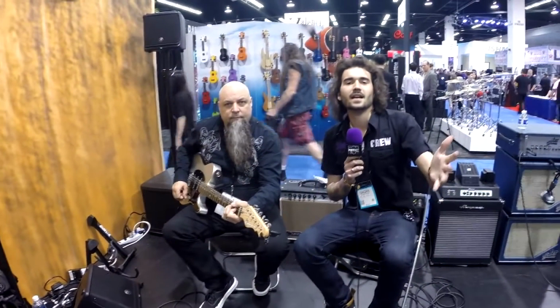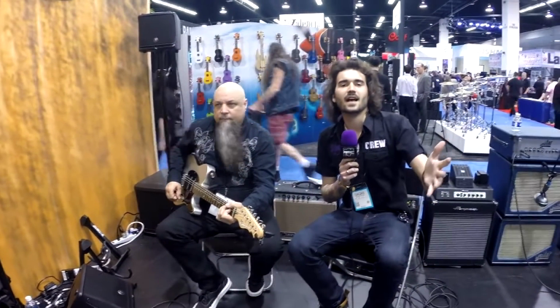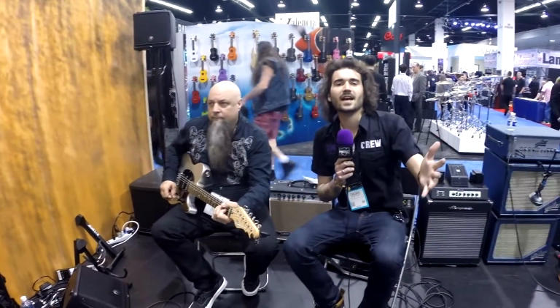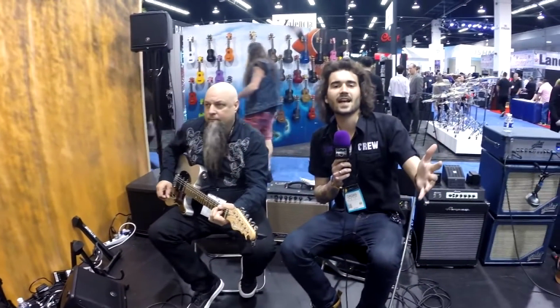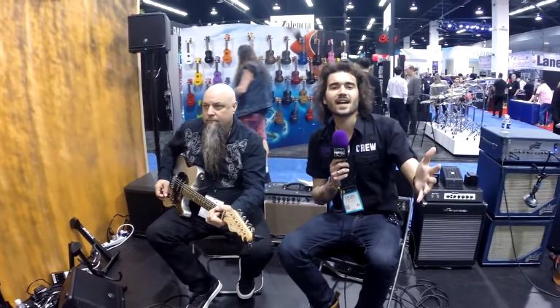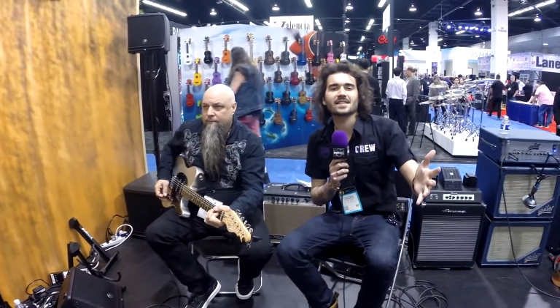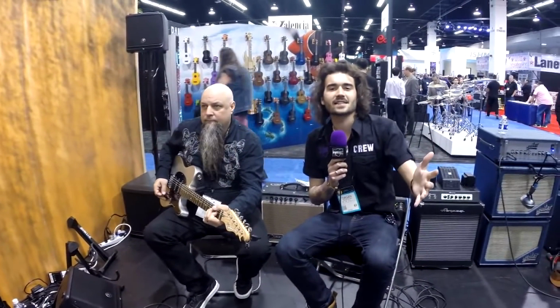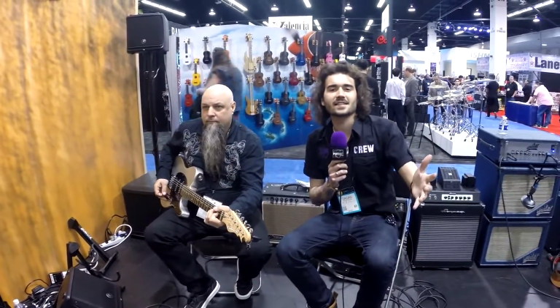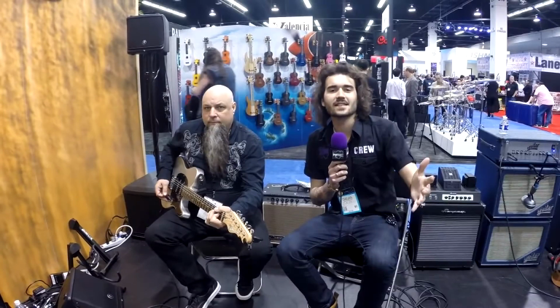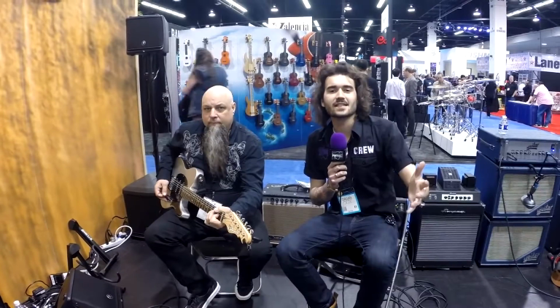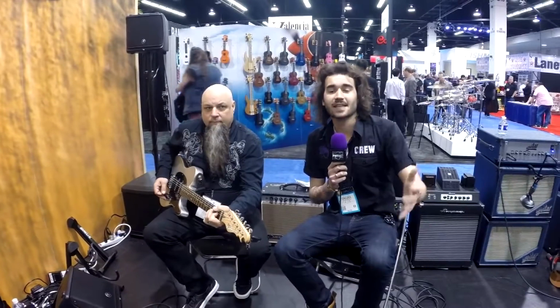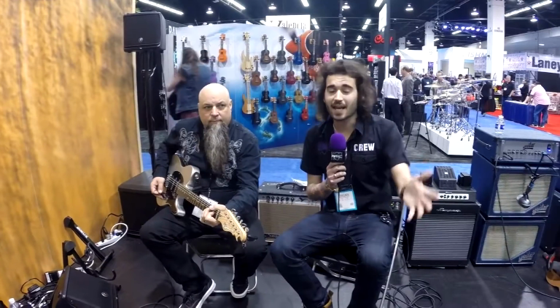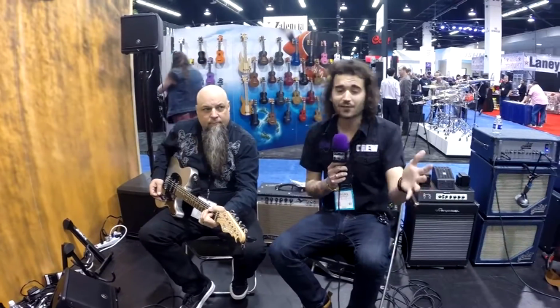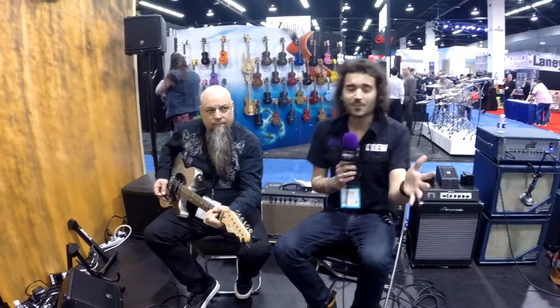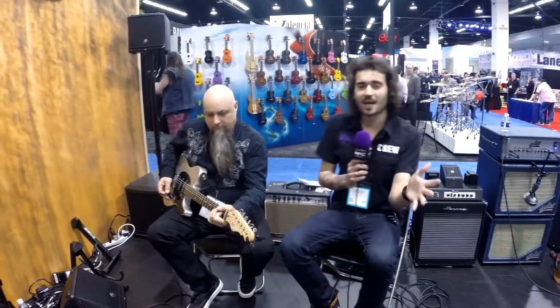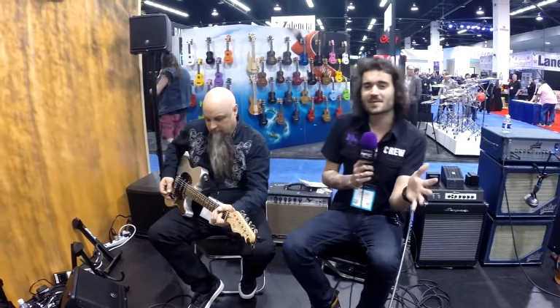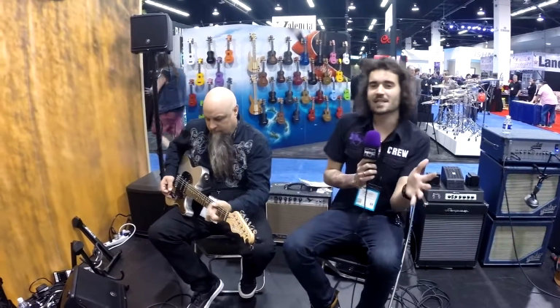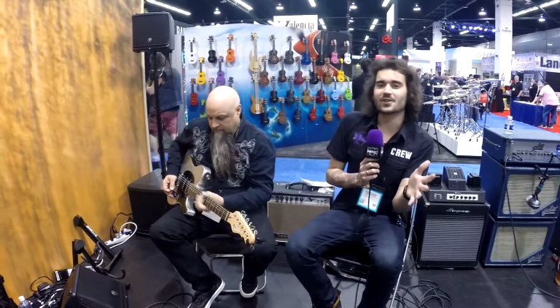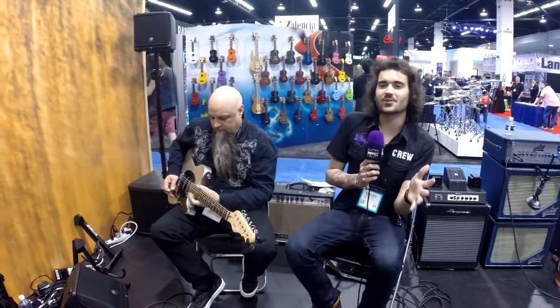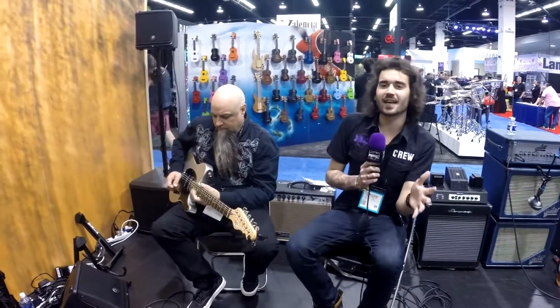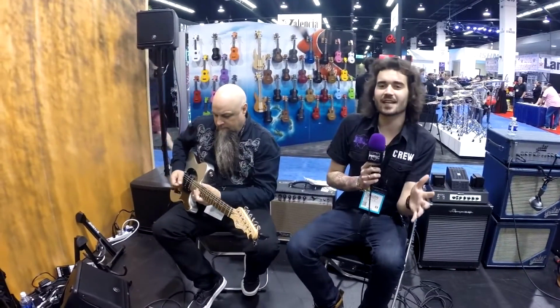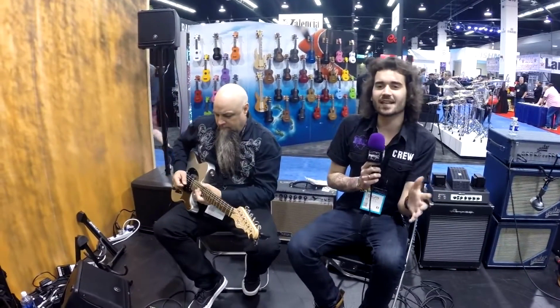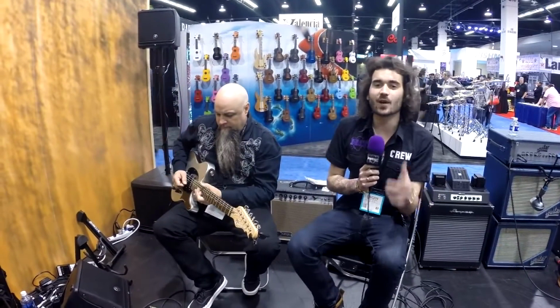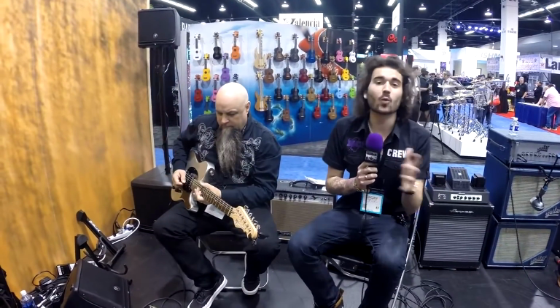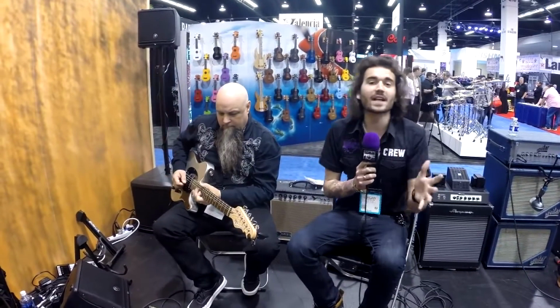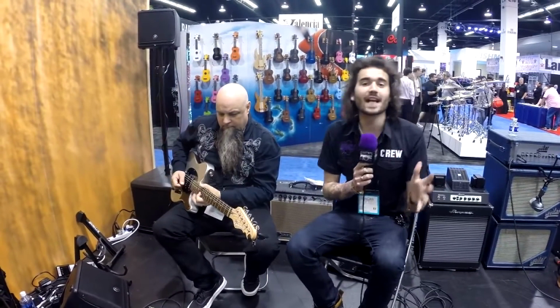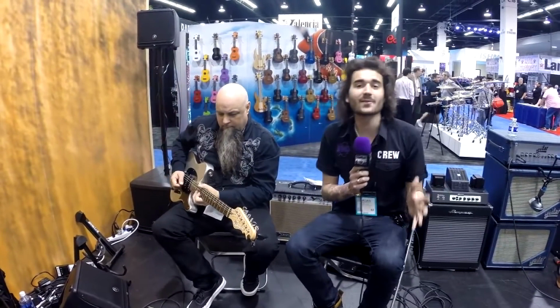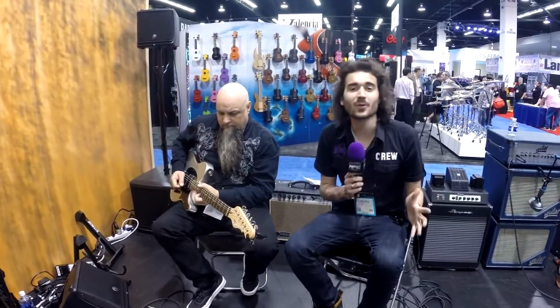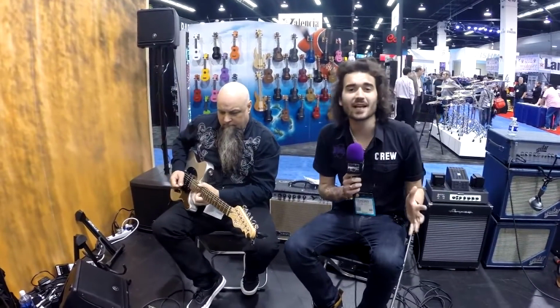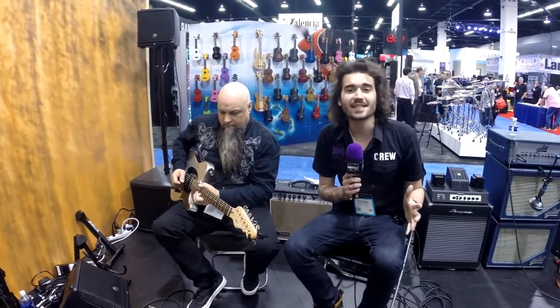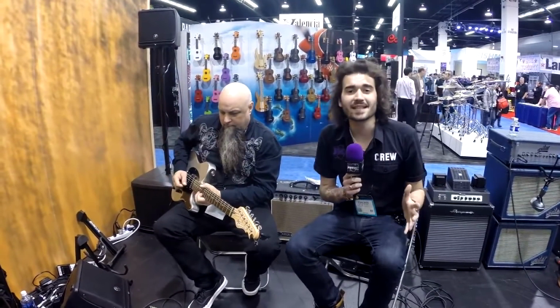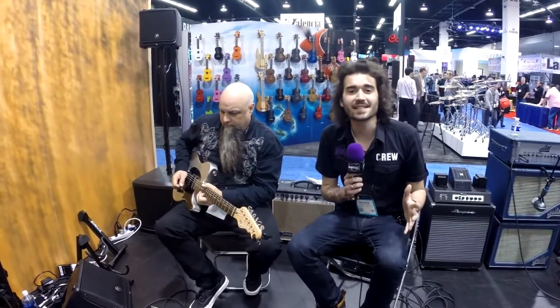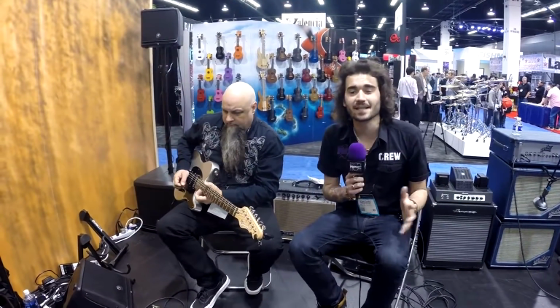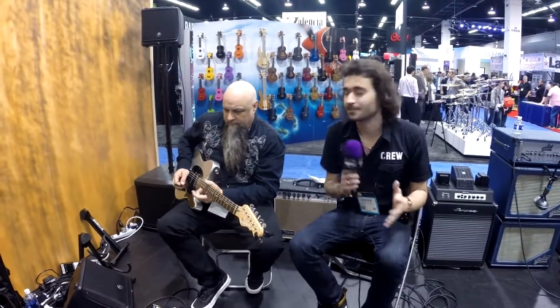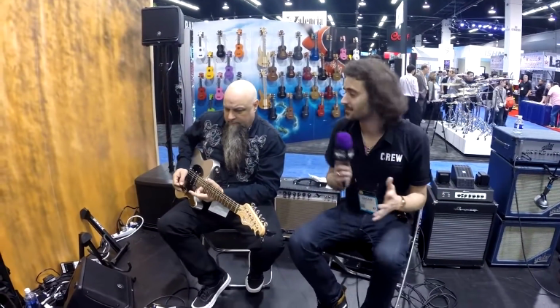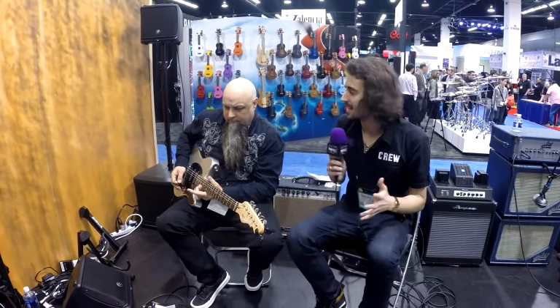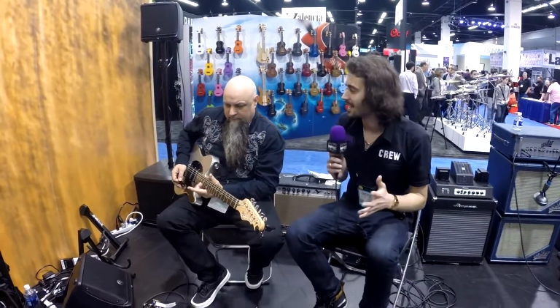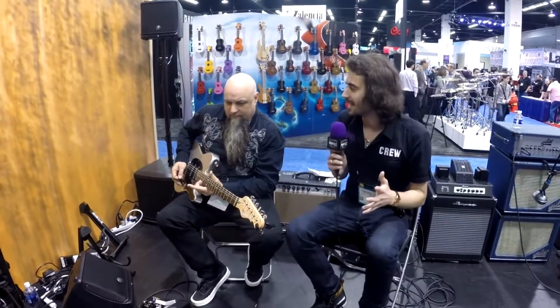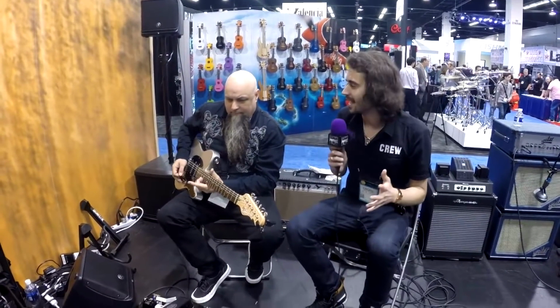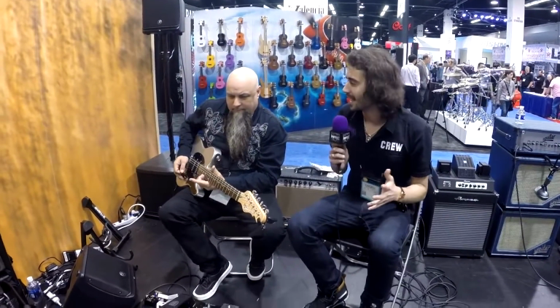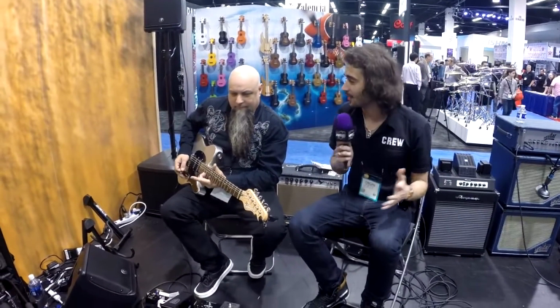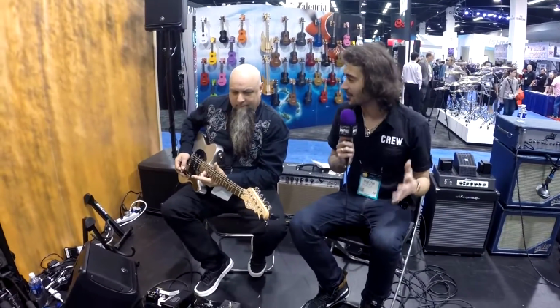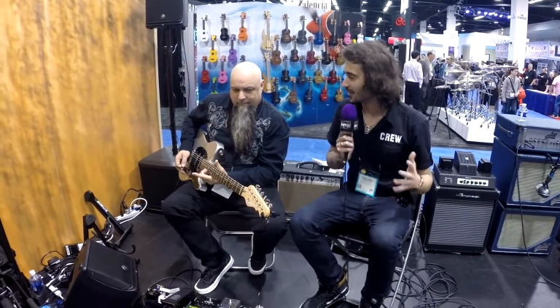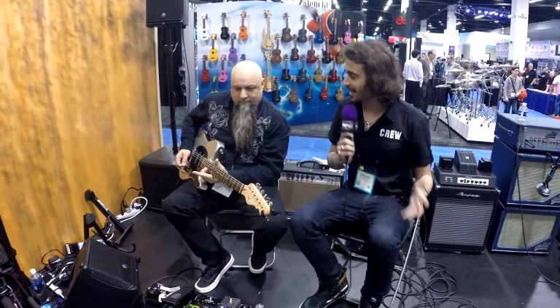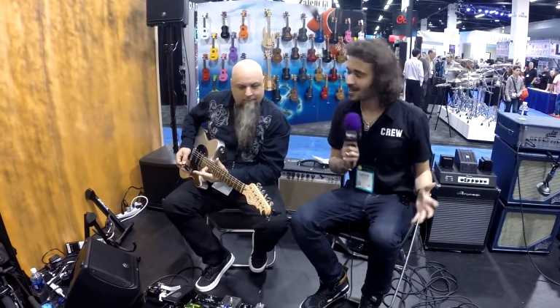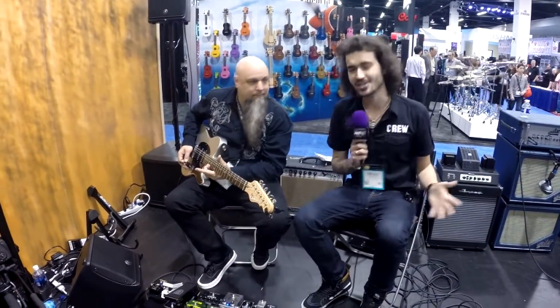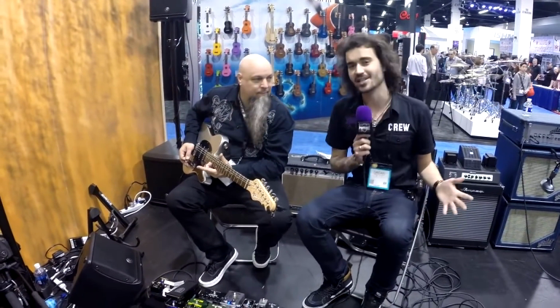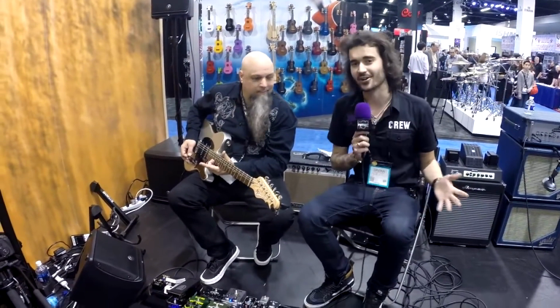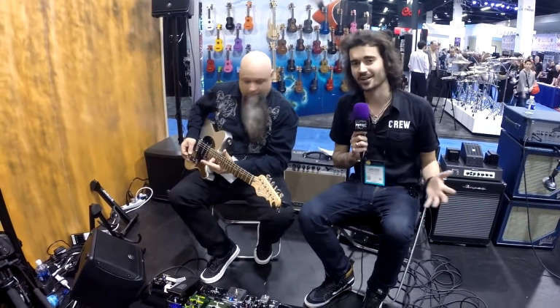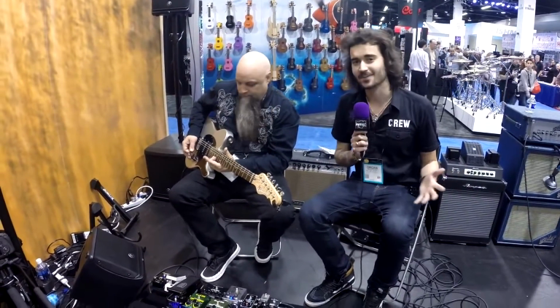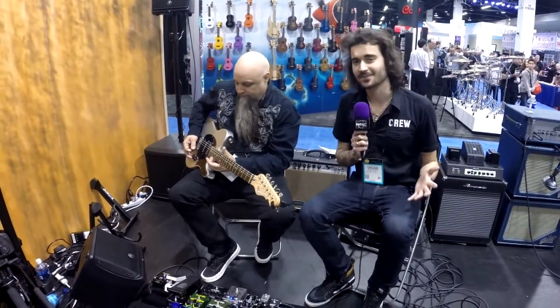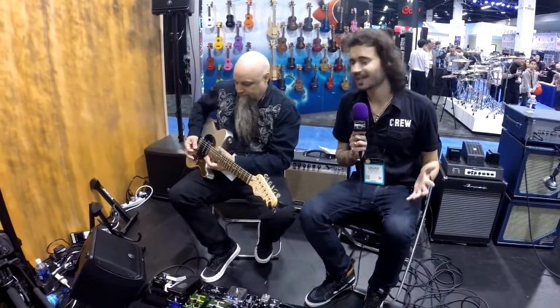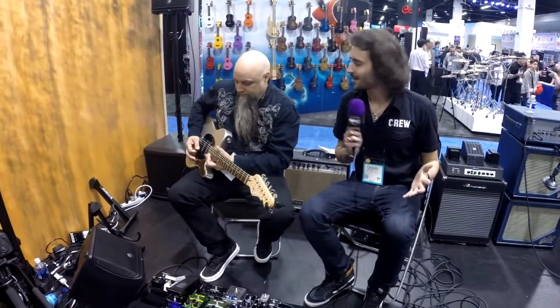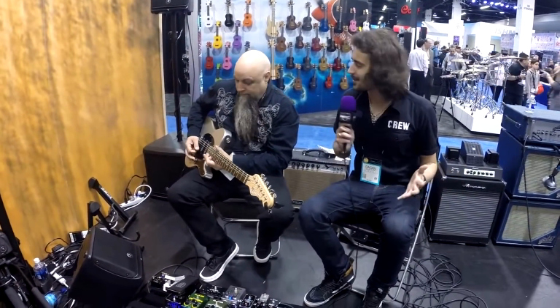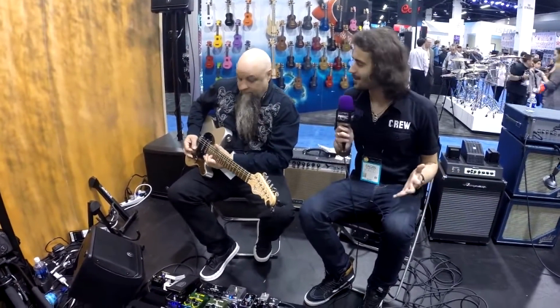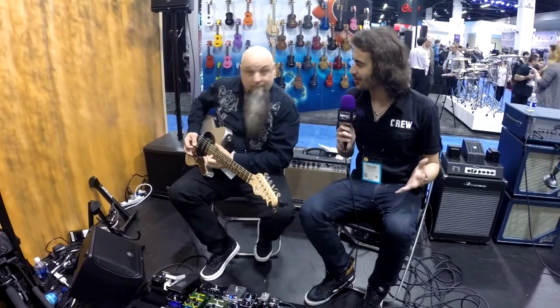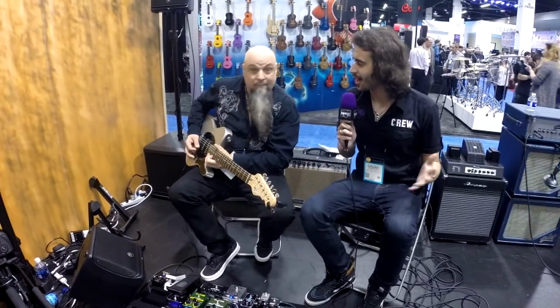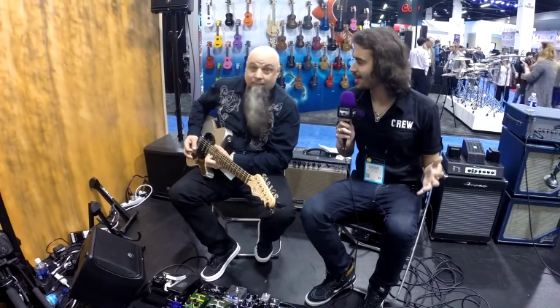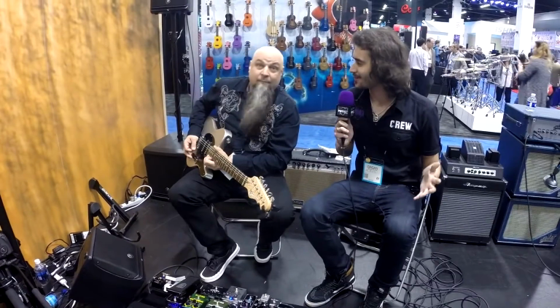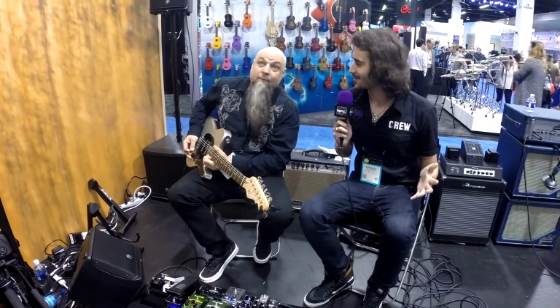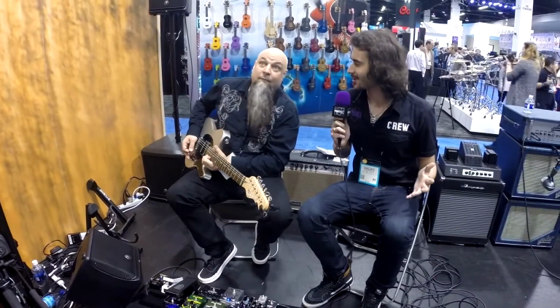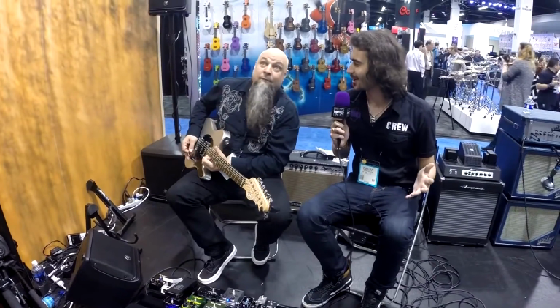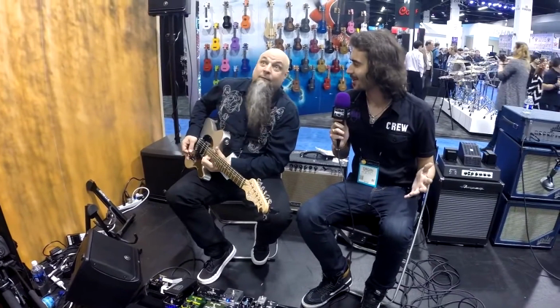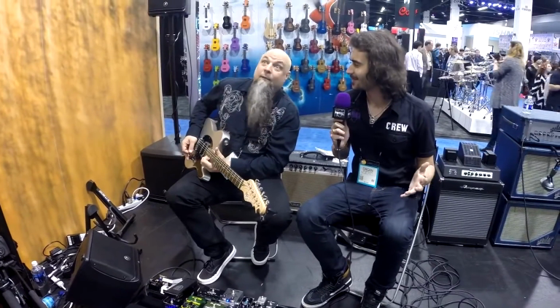Hey guys, Deggit from PMTB UK here at Winninam 2016, and I'm with the legendary Brian from Dunlop.